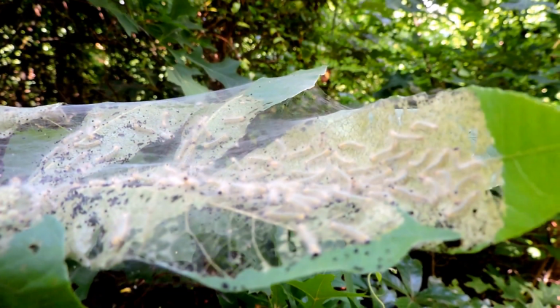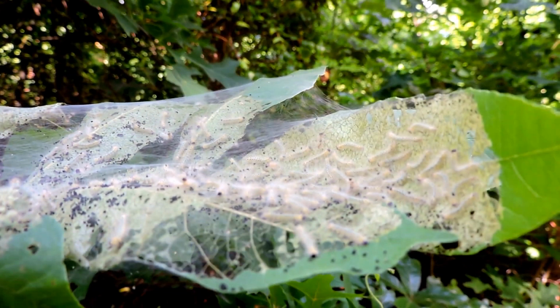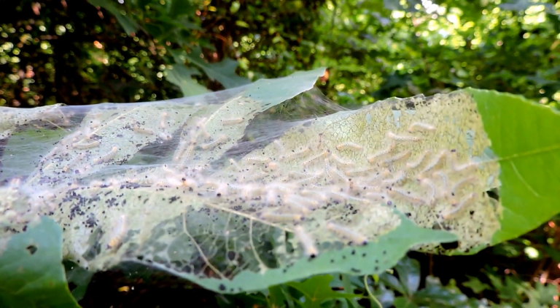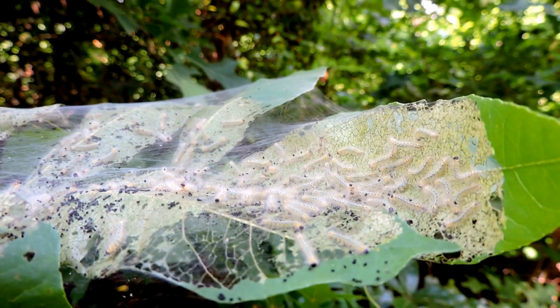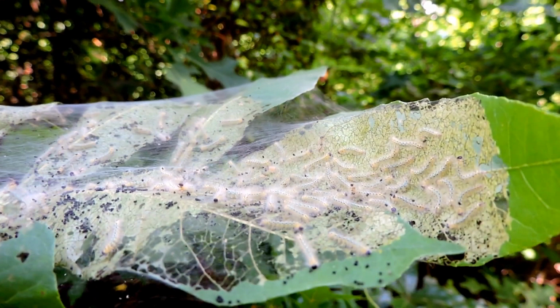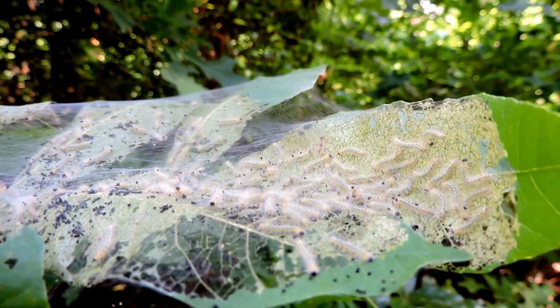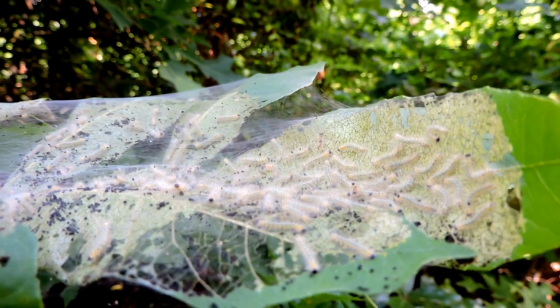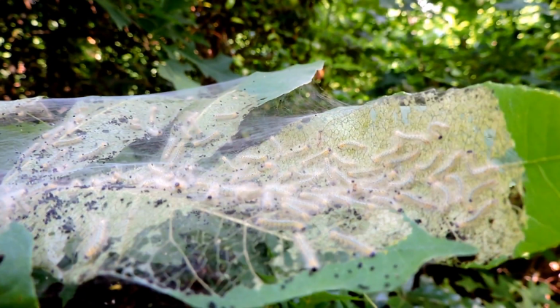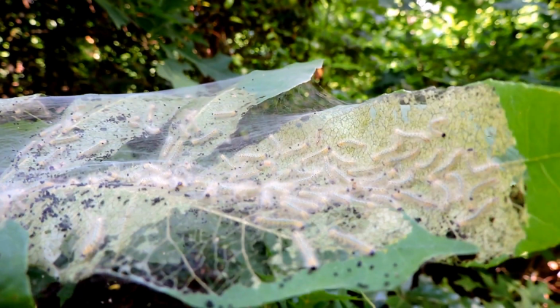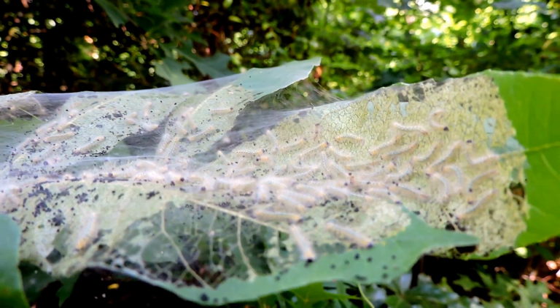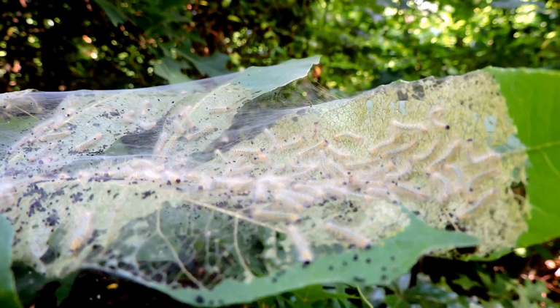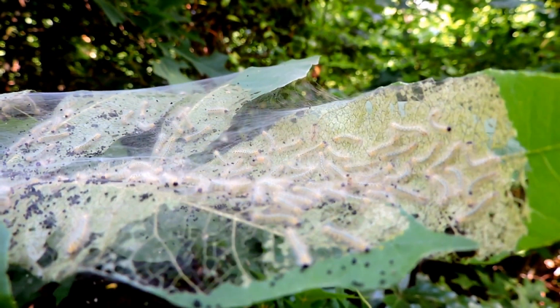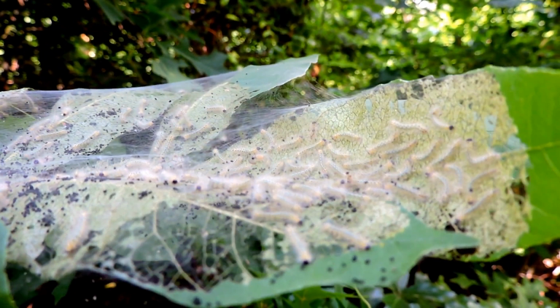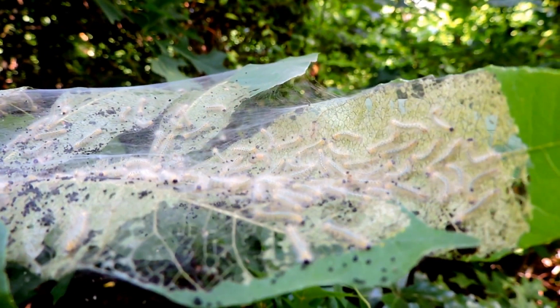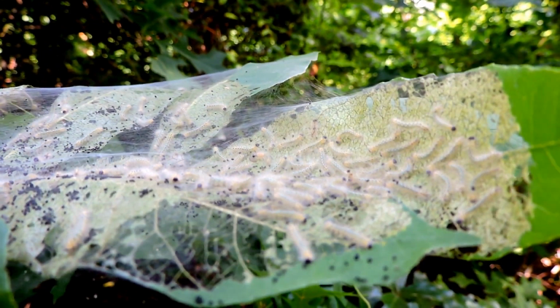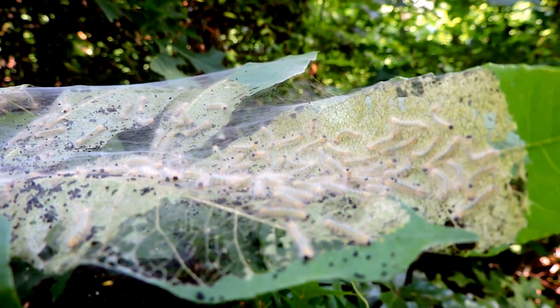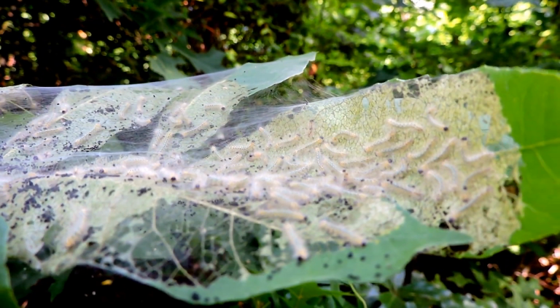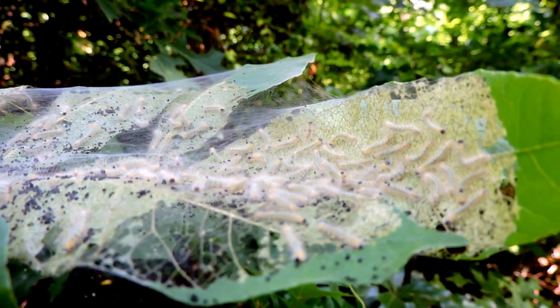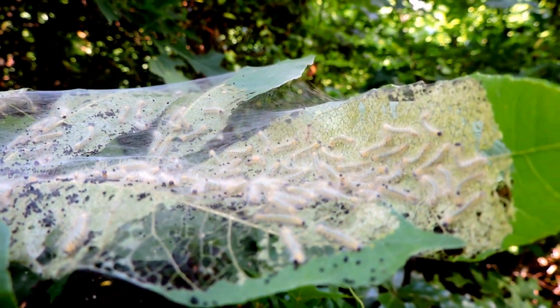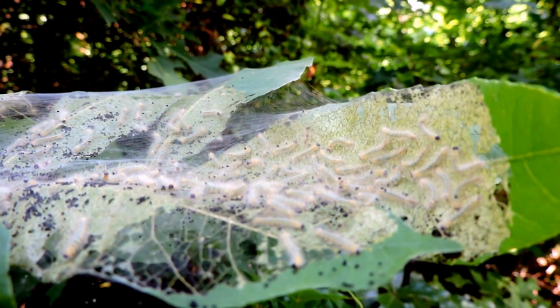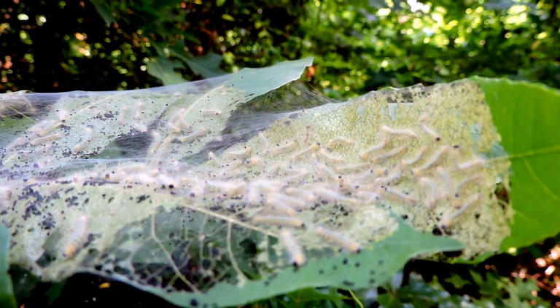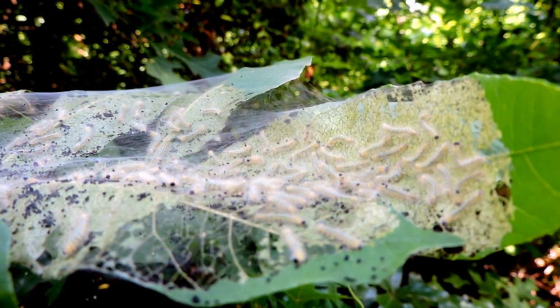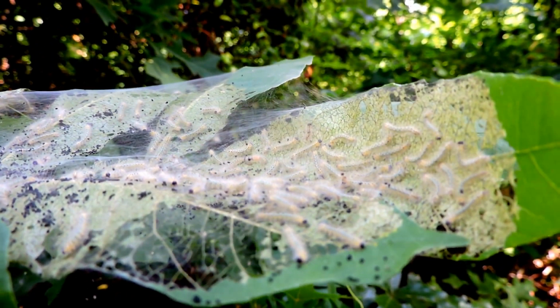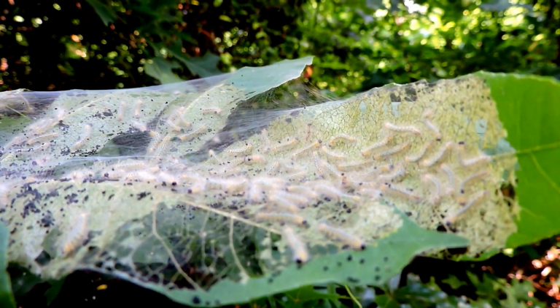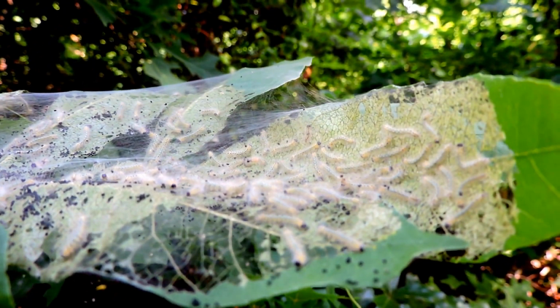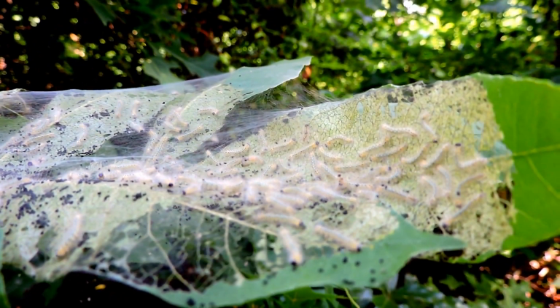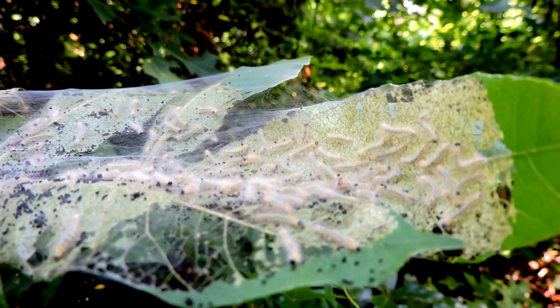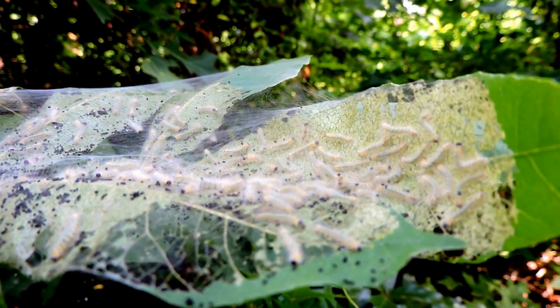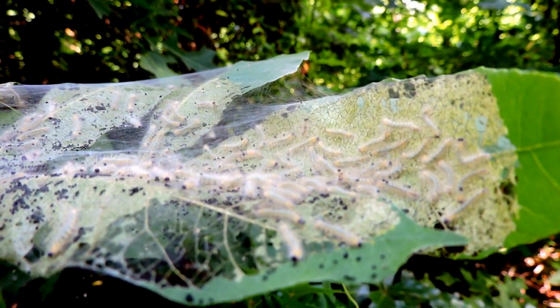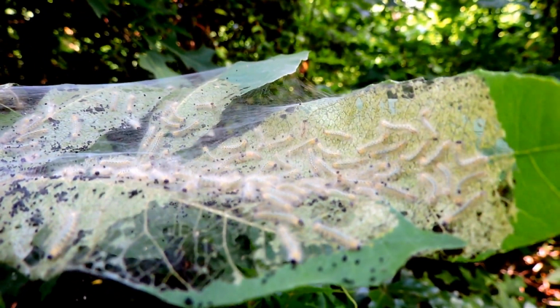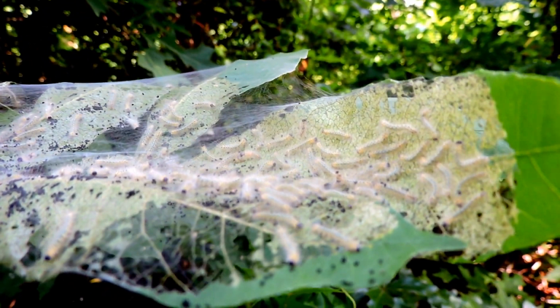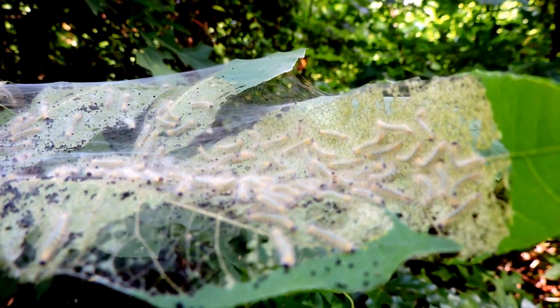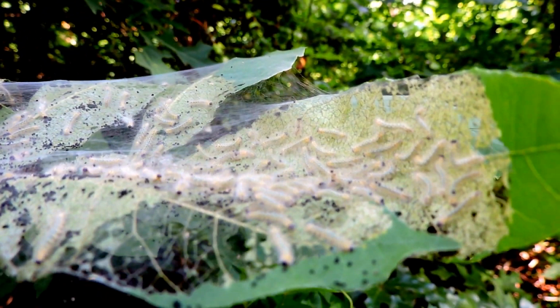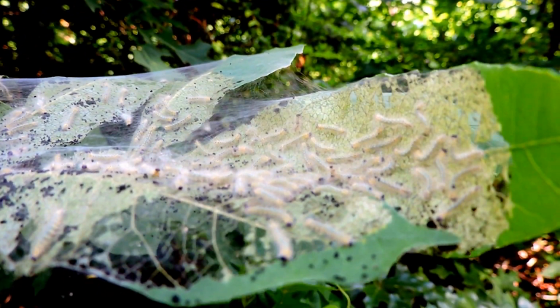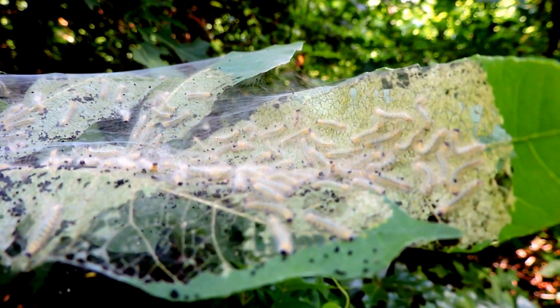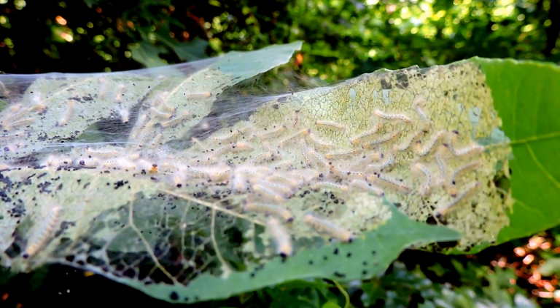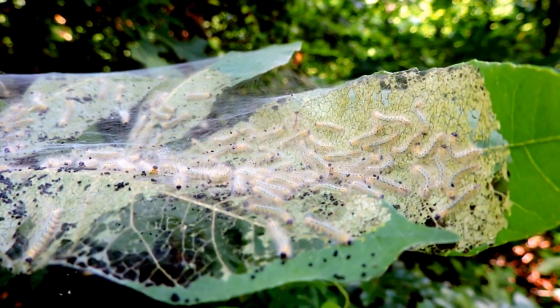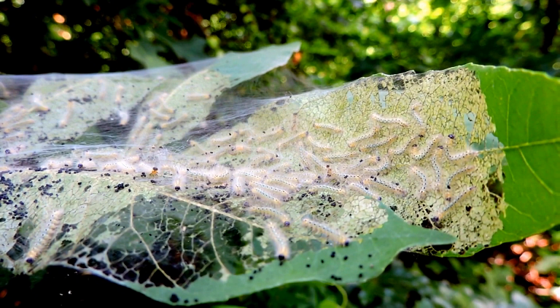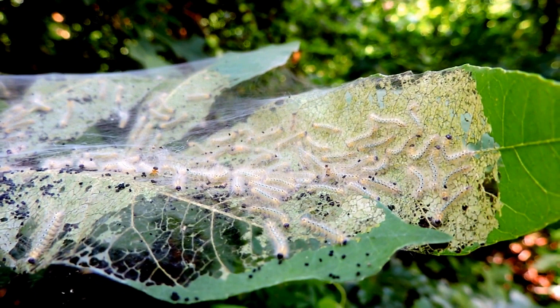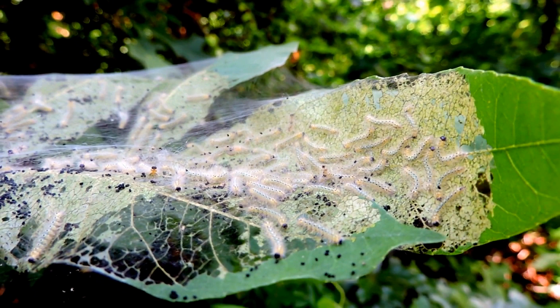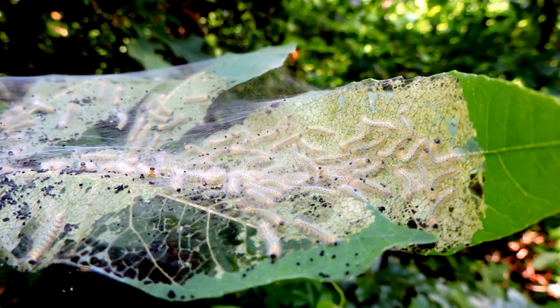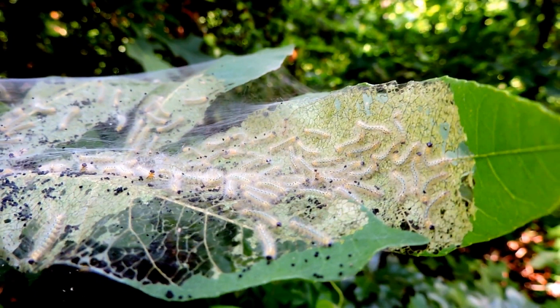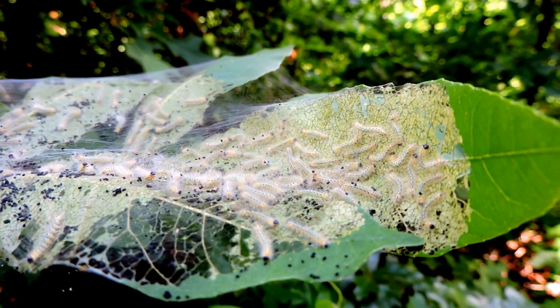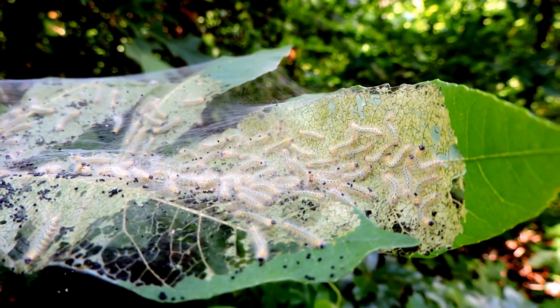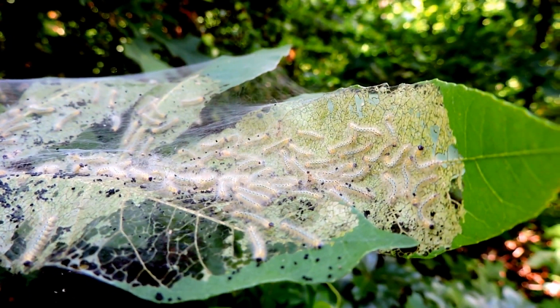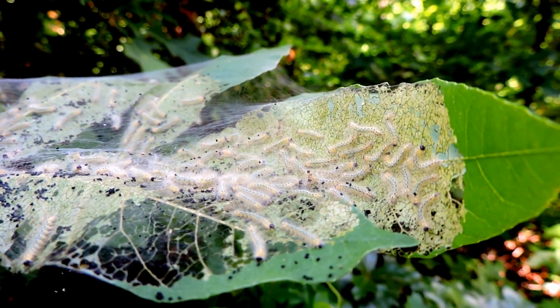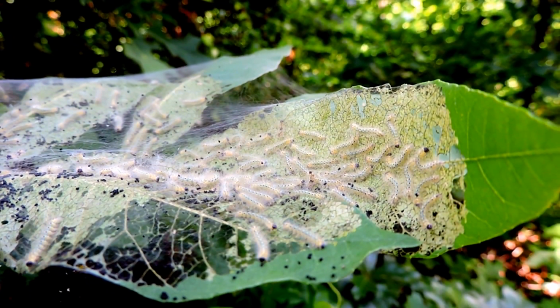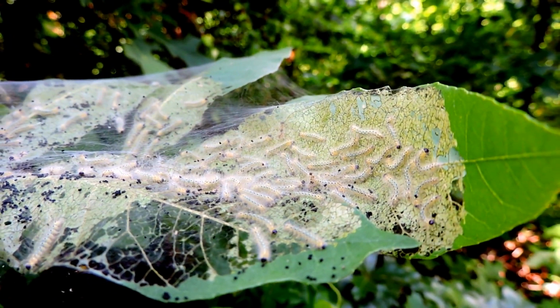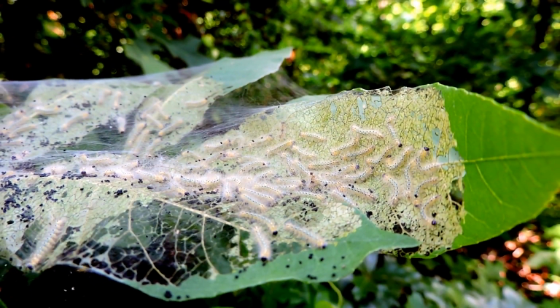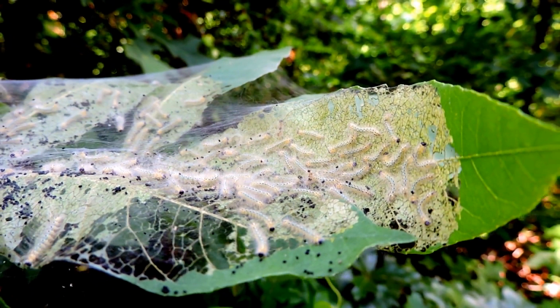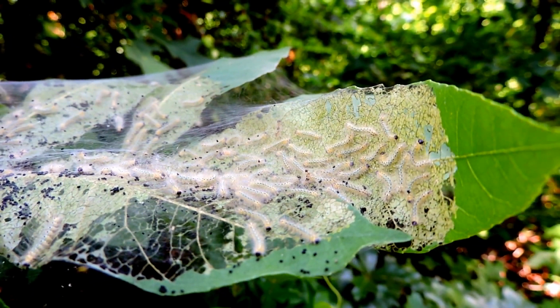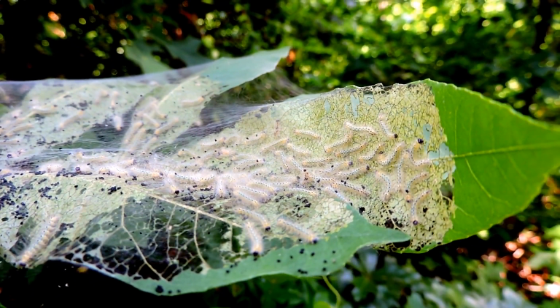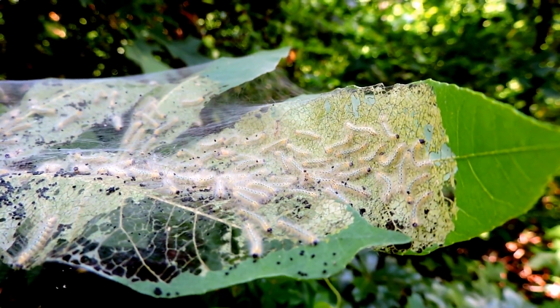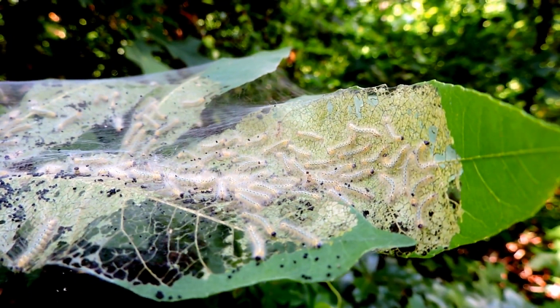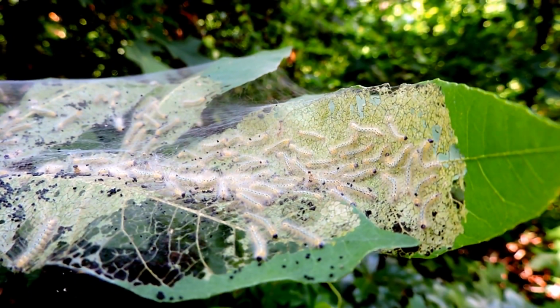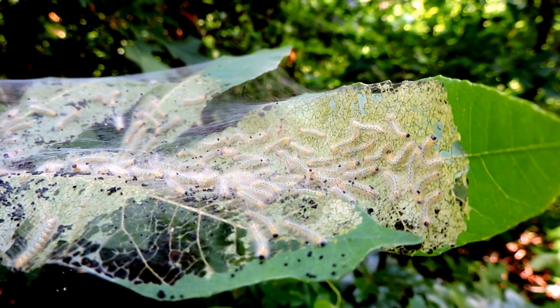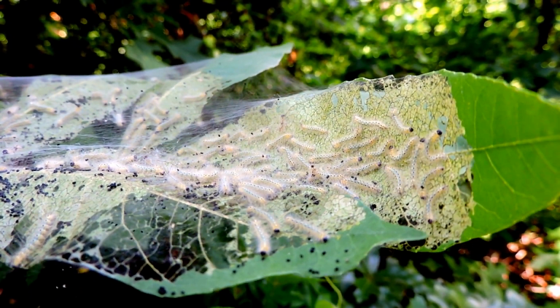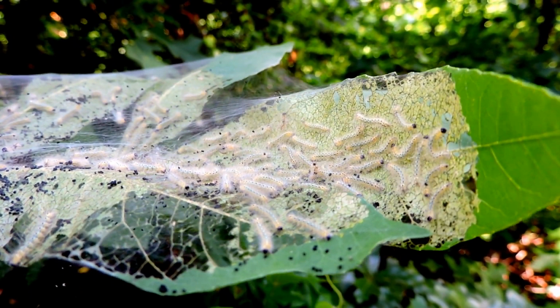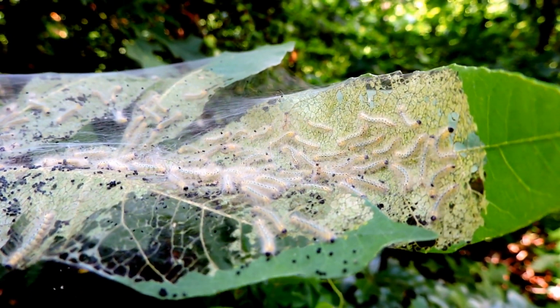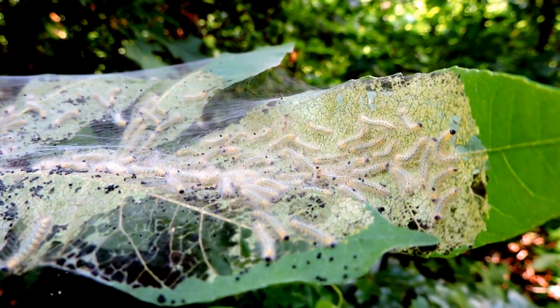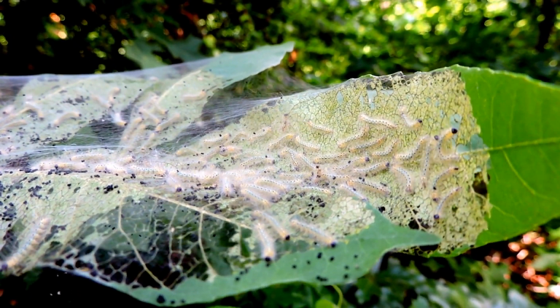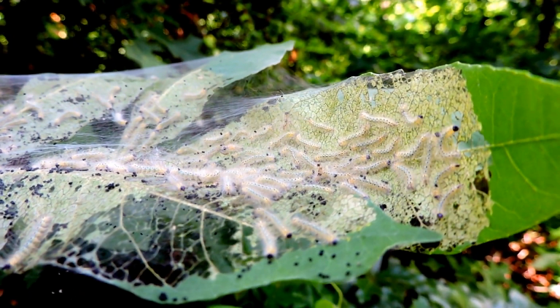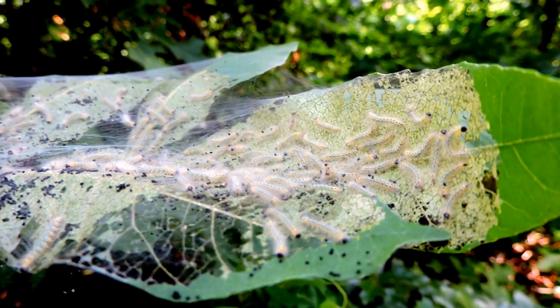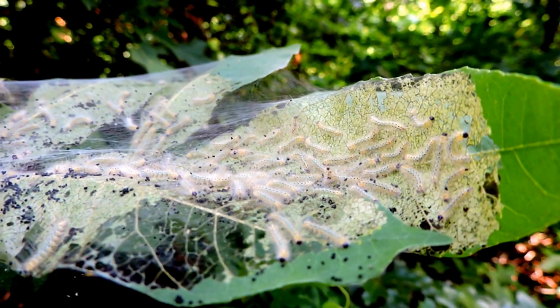I'm not quite sure how close I can get before we lose focus, so that you can kind of see what they're doing. Fall webworms — let's go ahead and take a look at the whole thing.